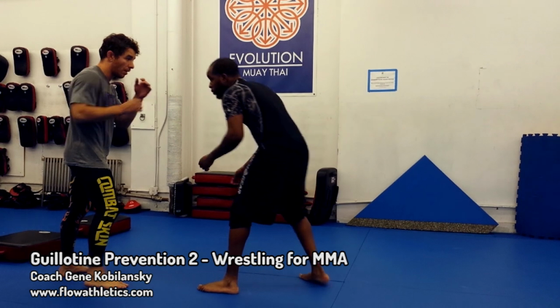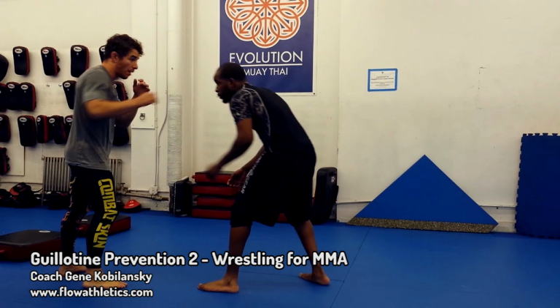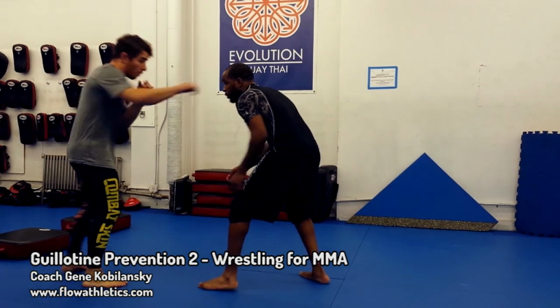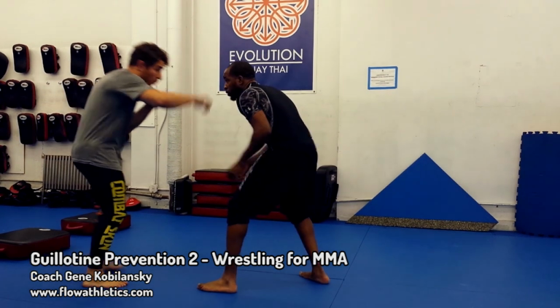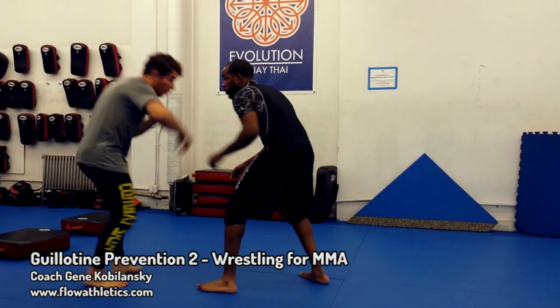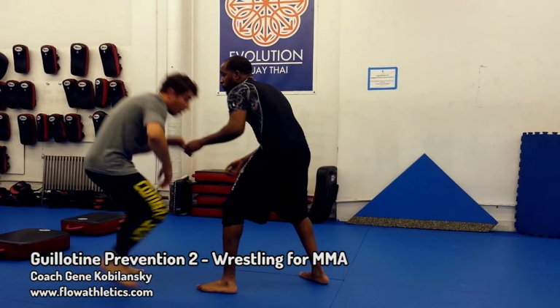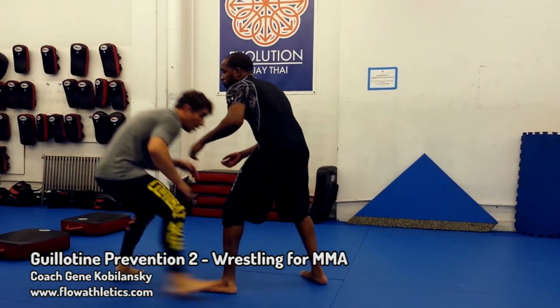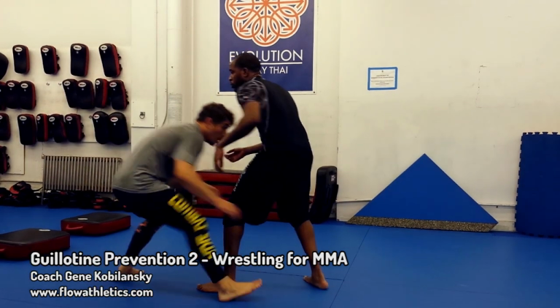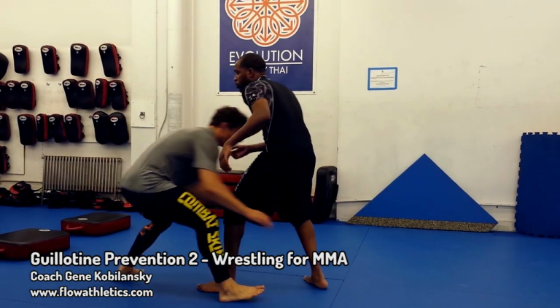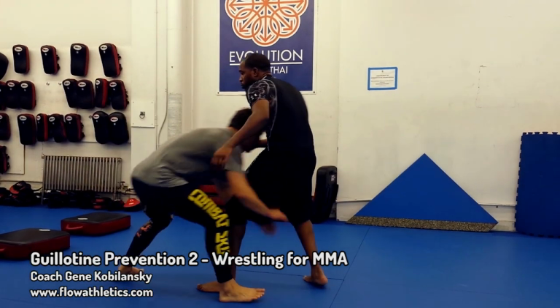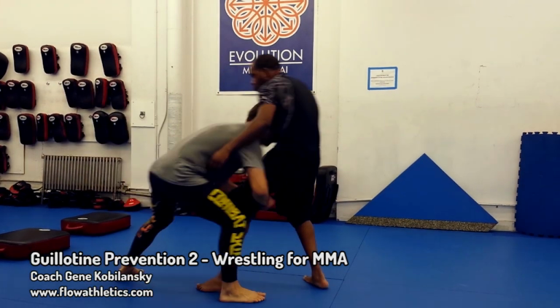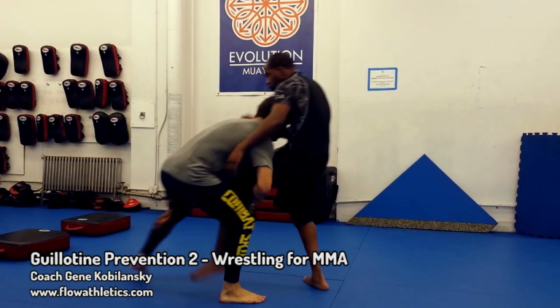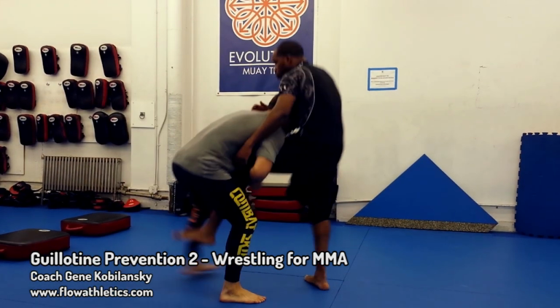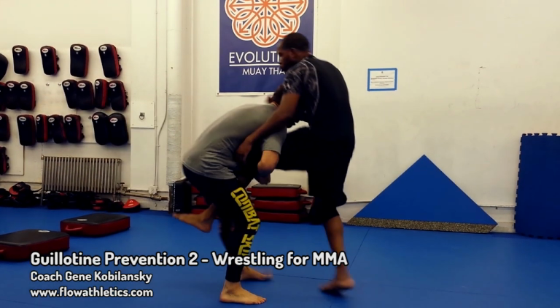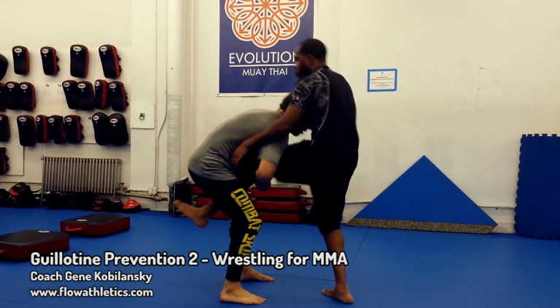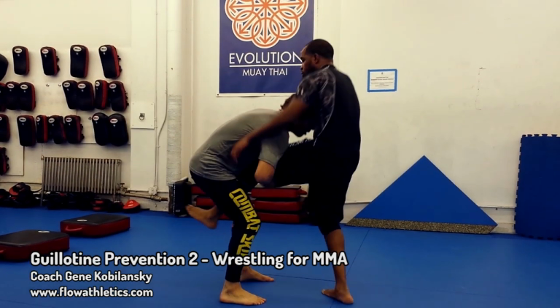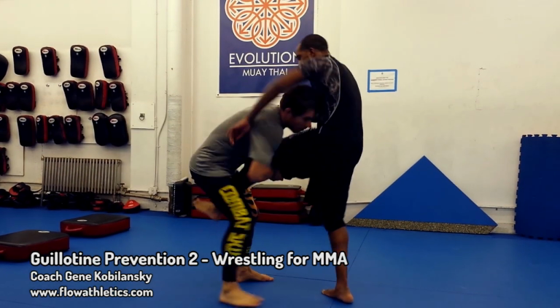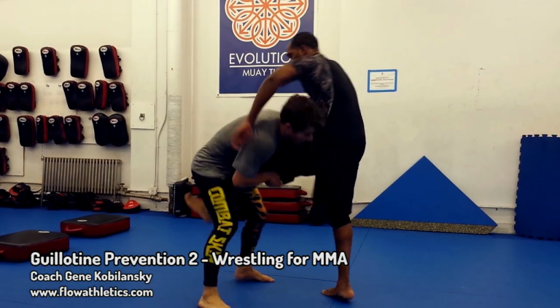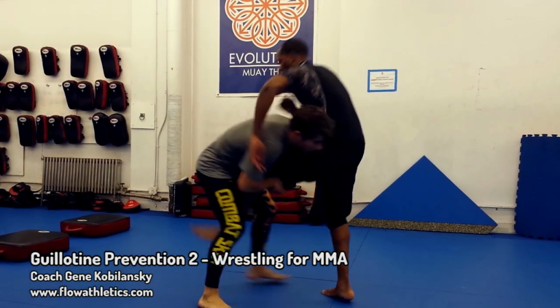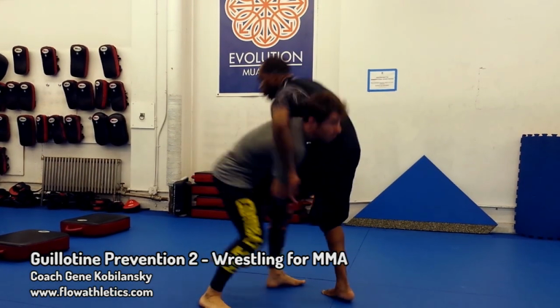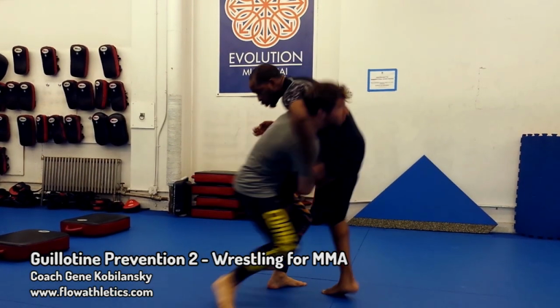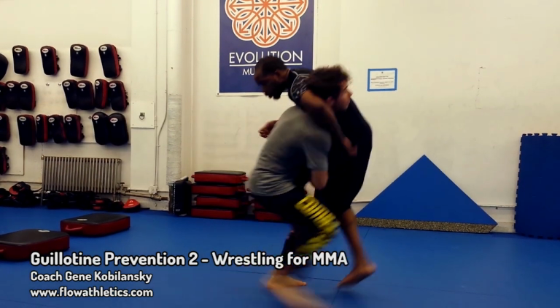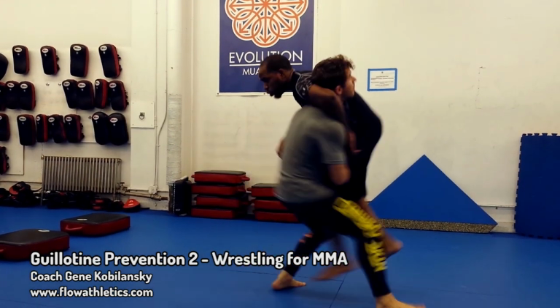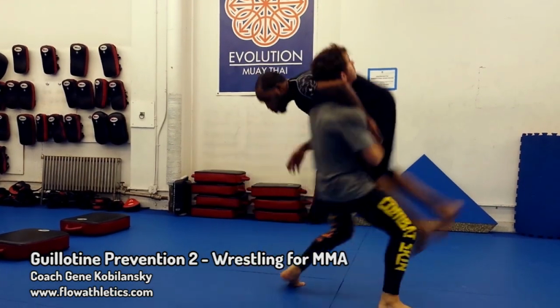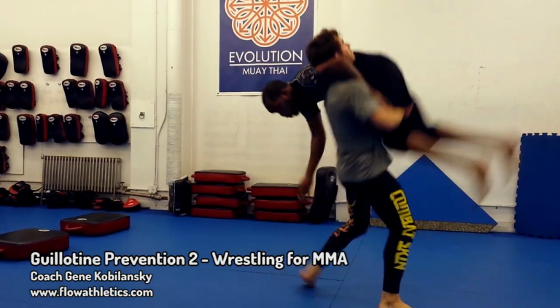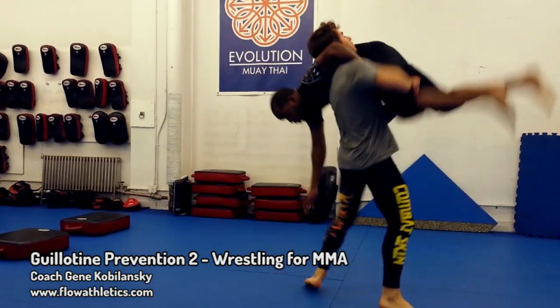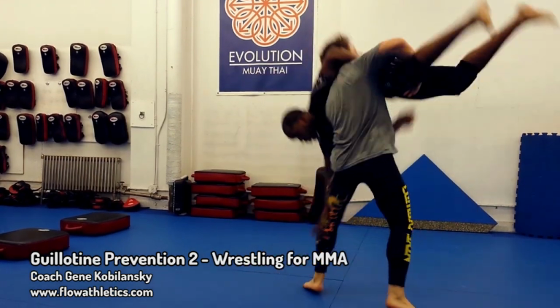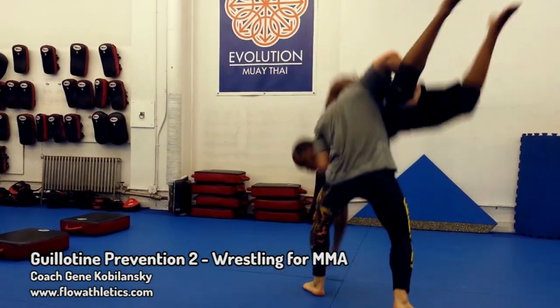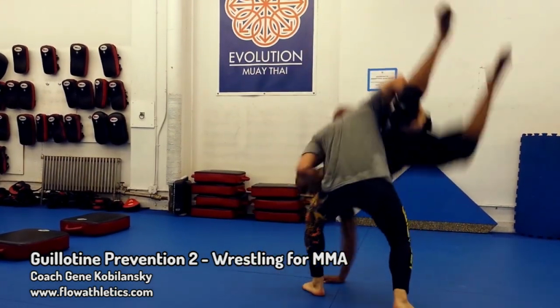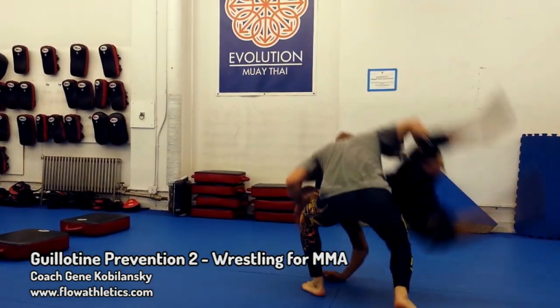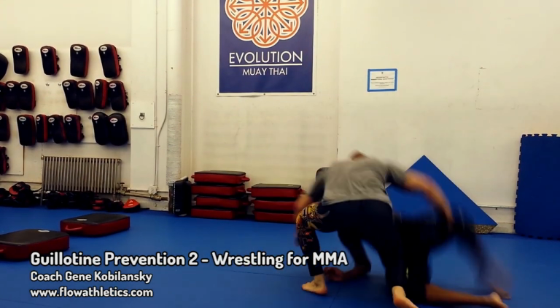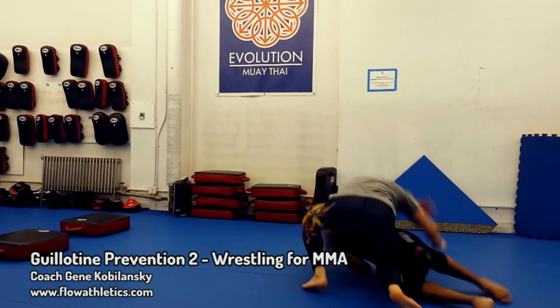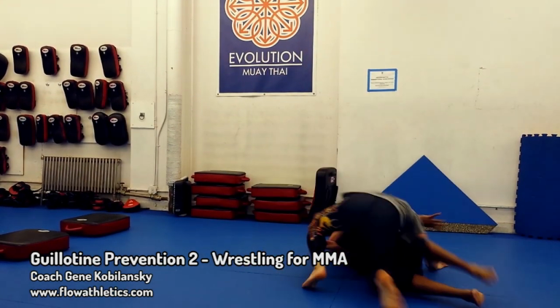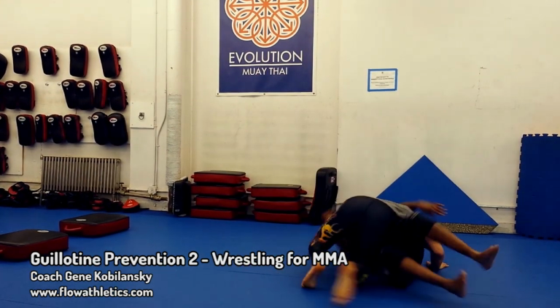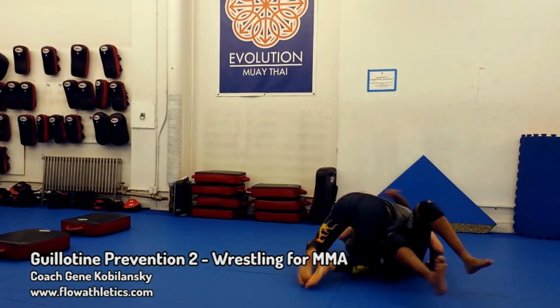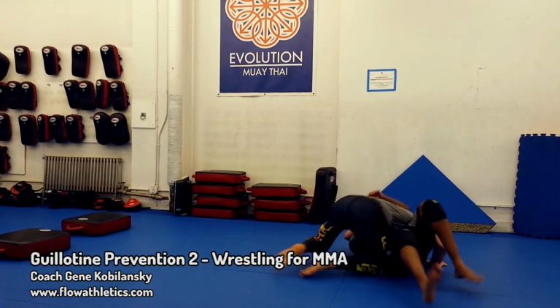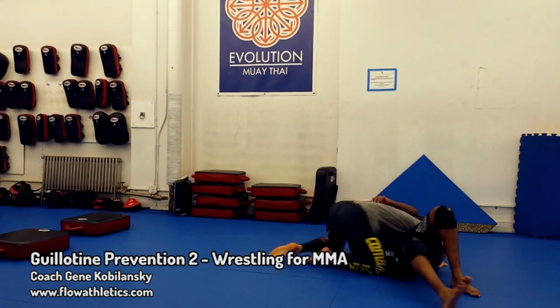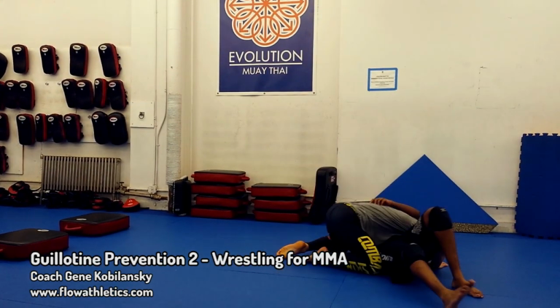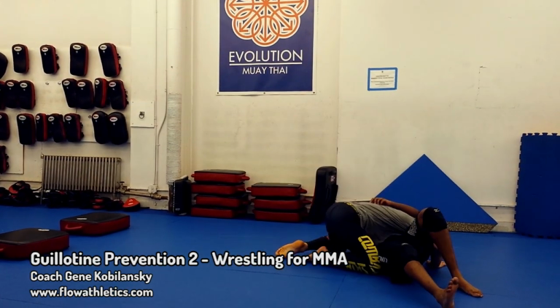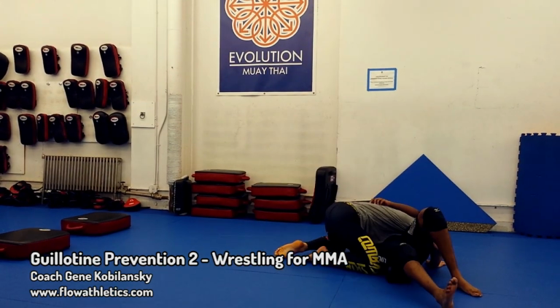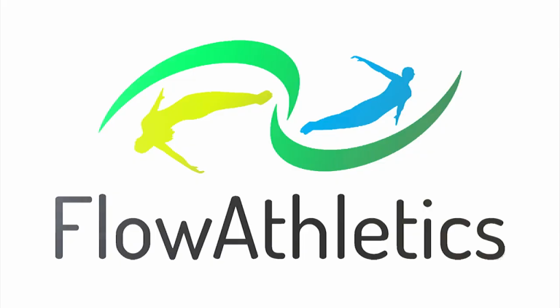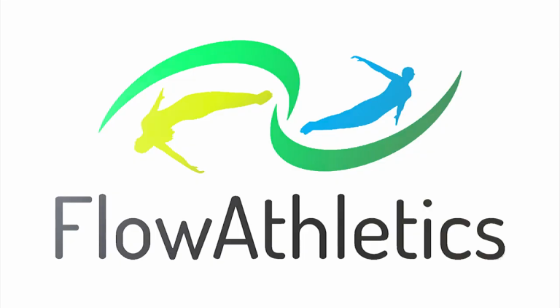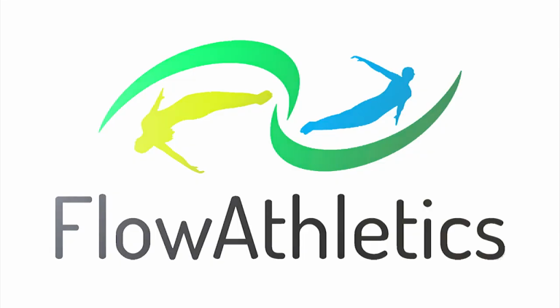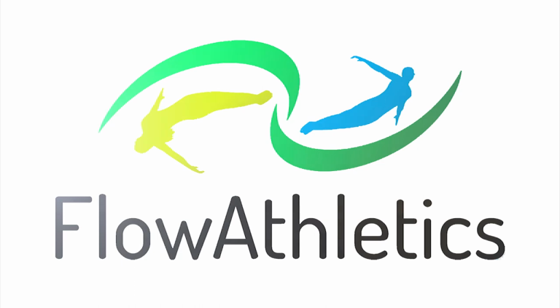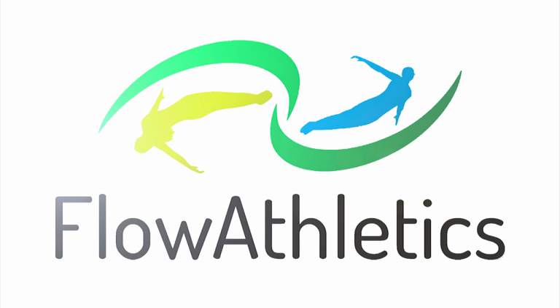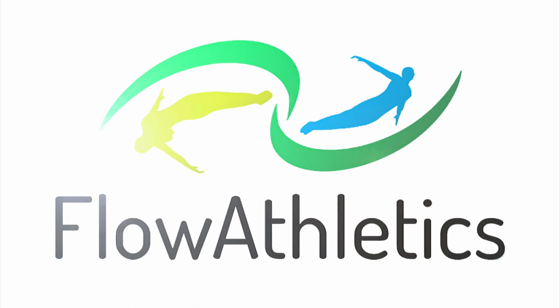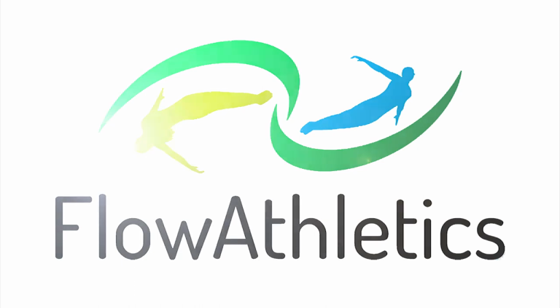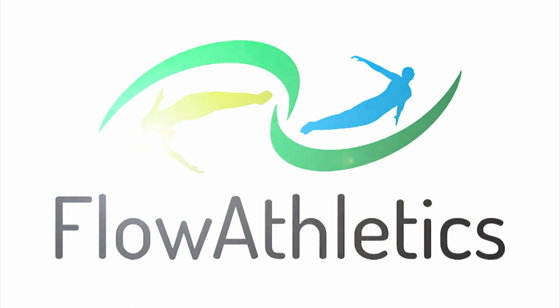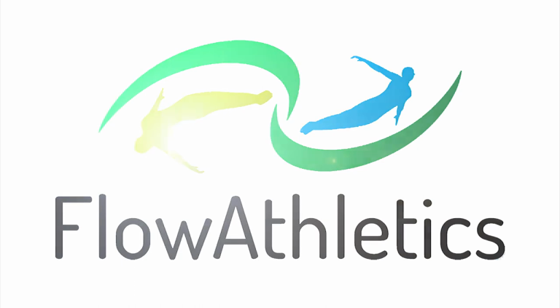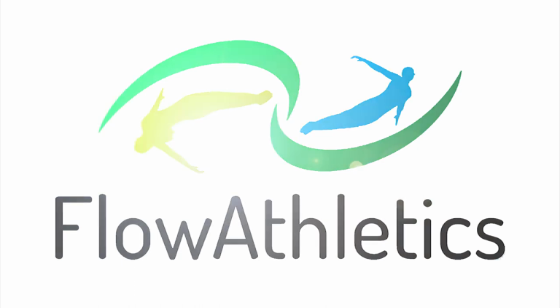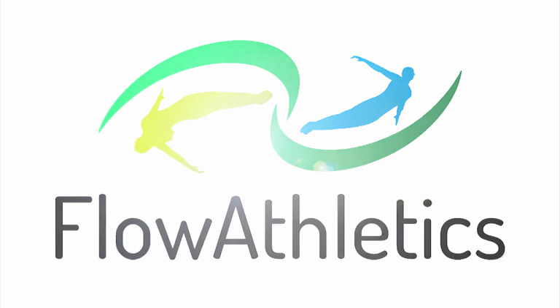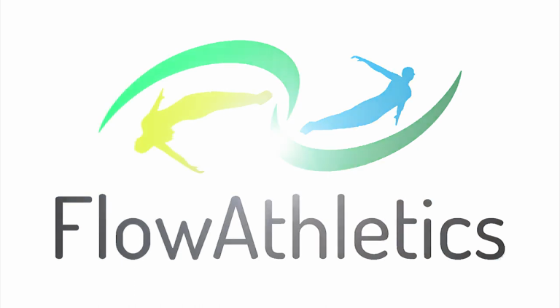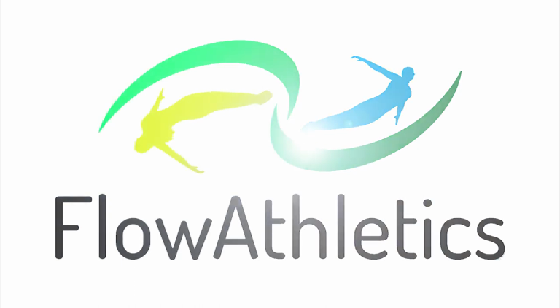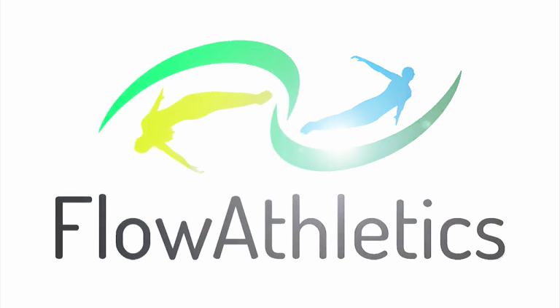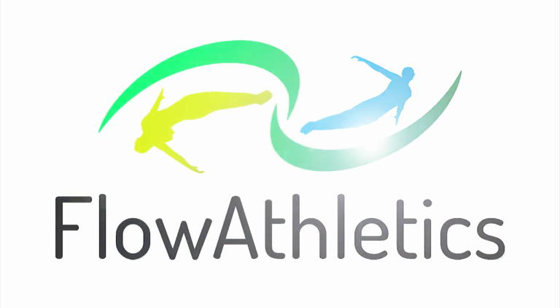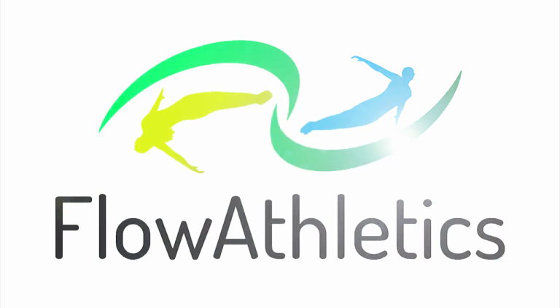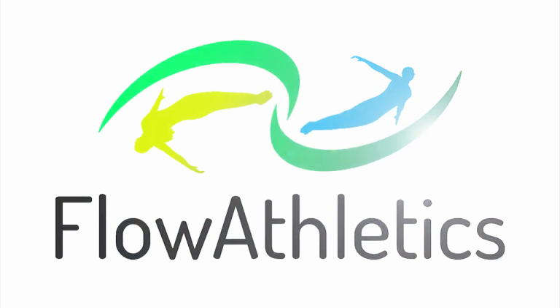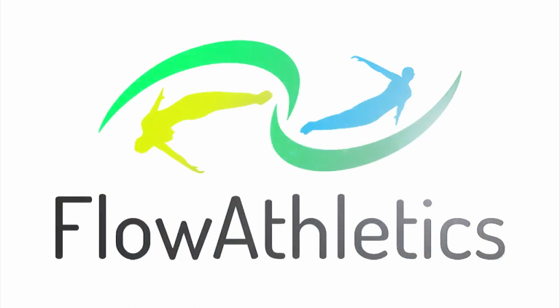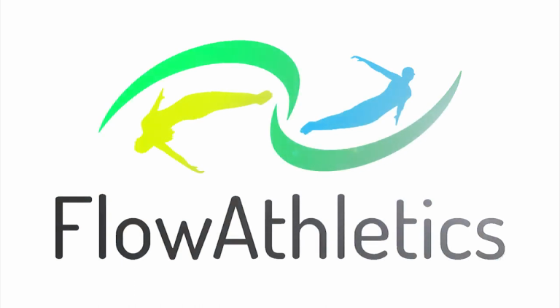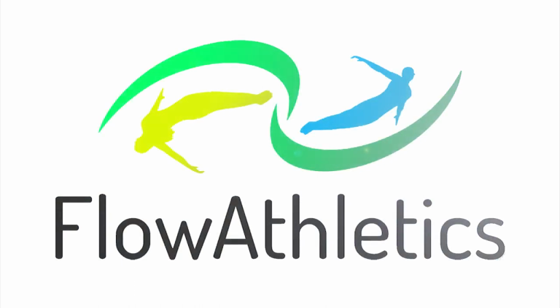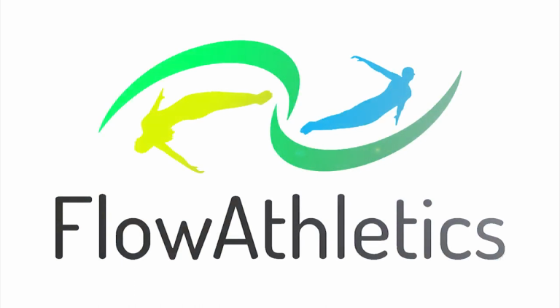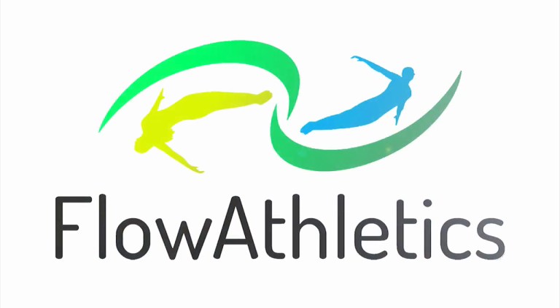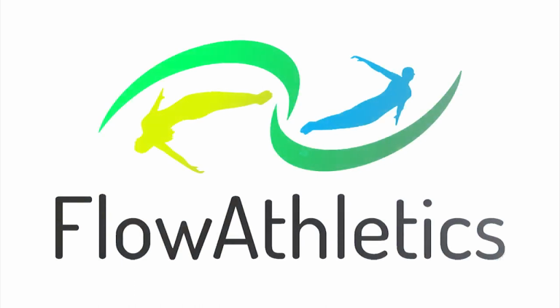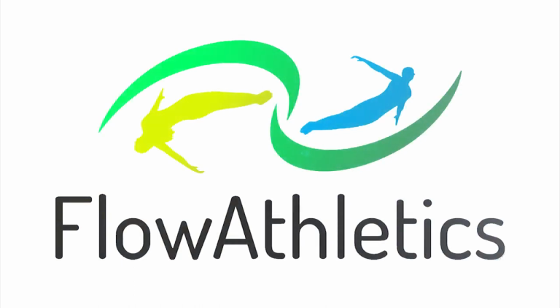Hey guys, Gene with Flow Athletics here again, and today we're going to spend some more time taking a look at avoiding getting choked when we're in on a shot.